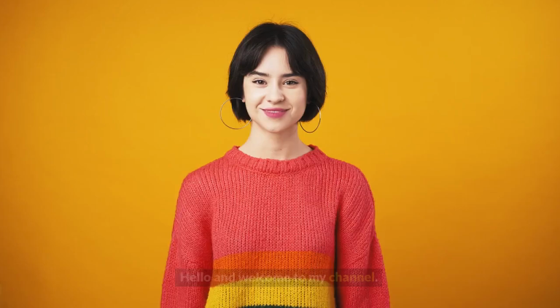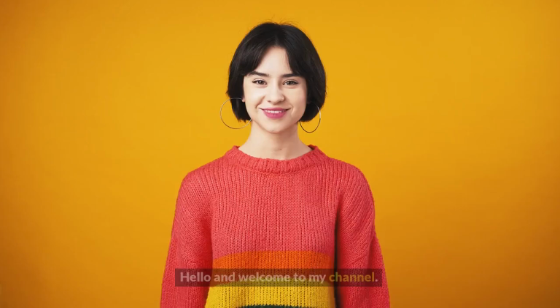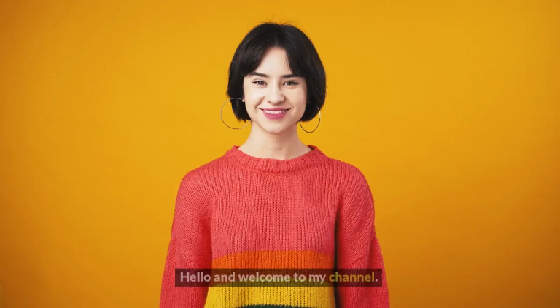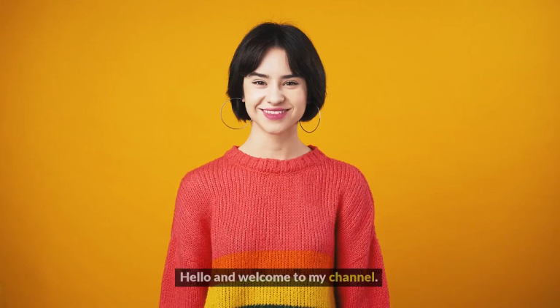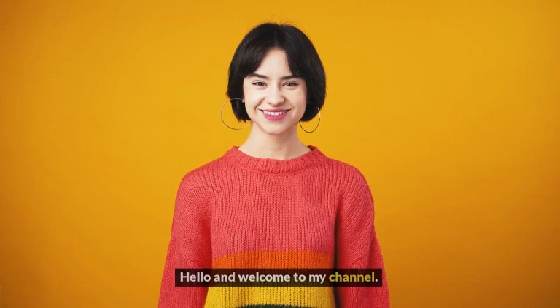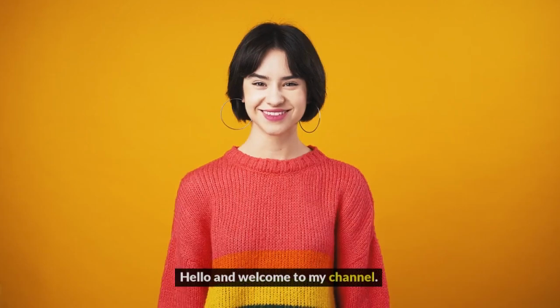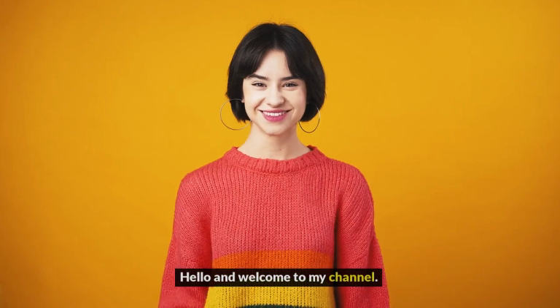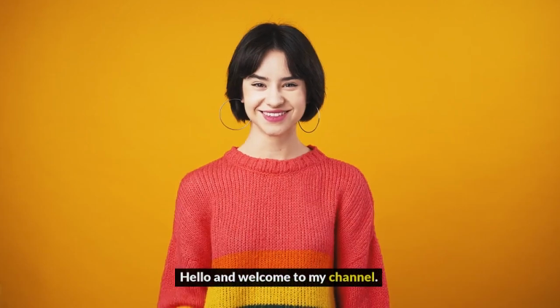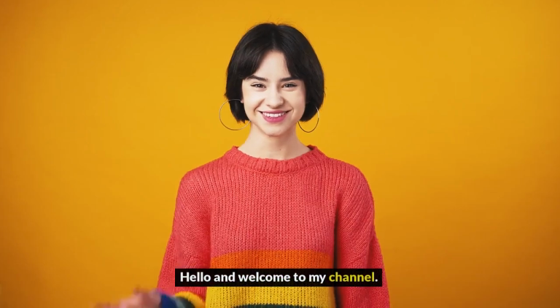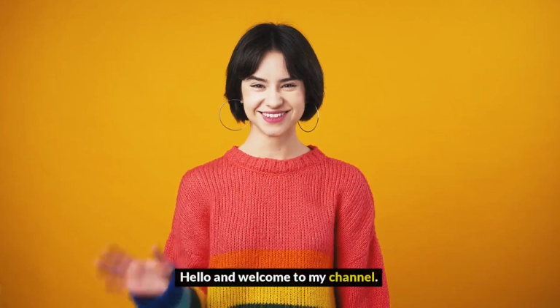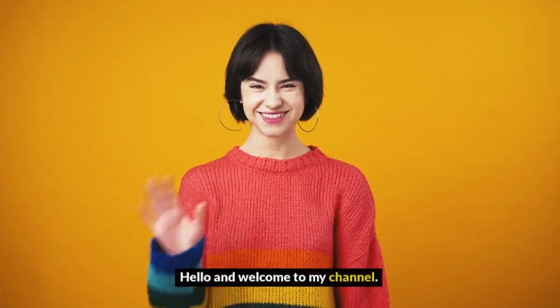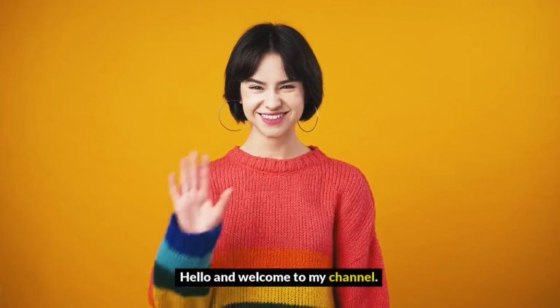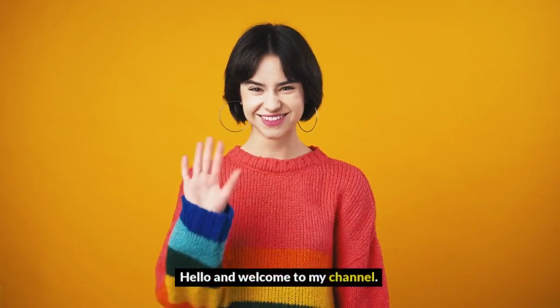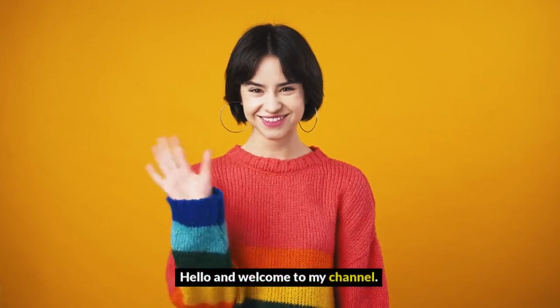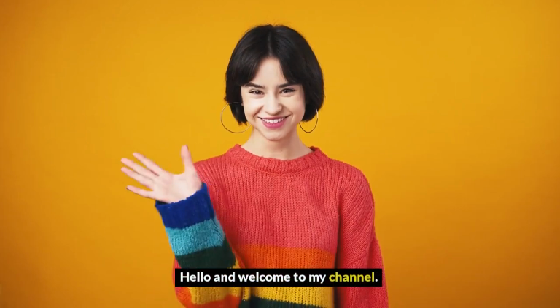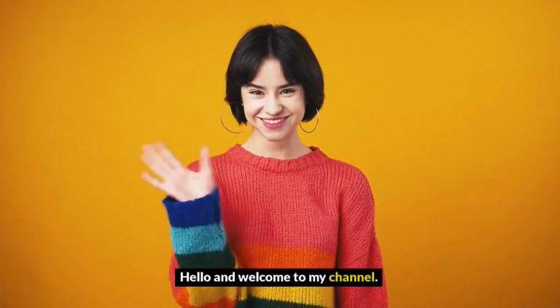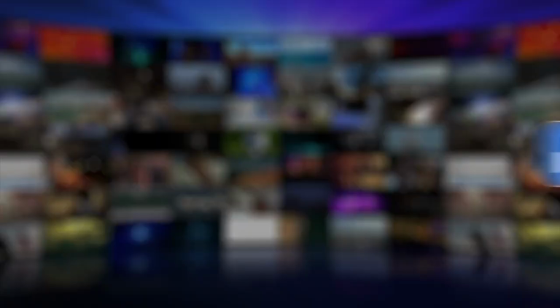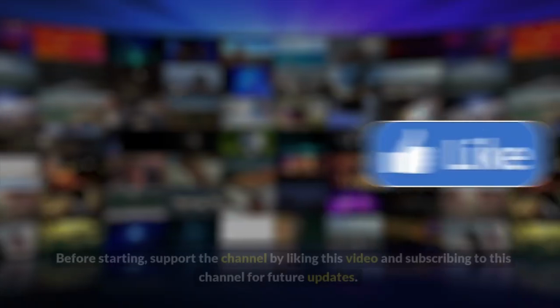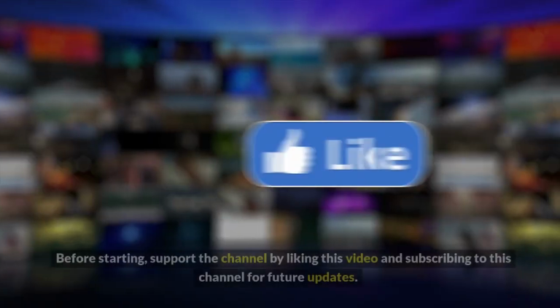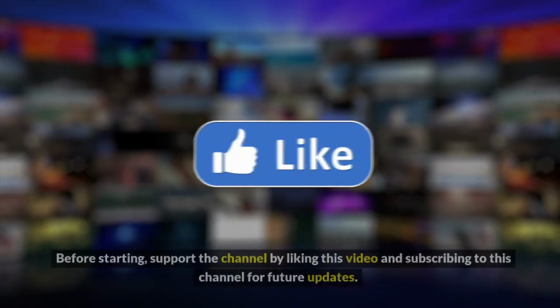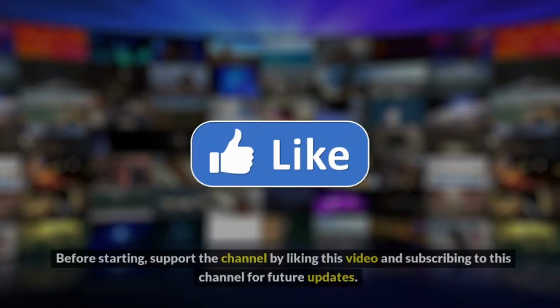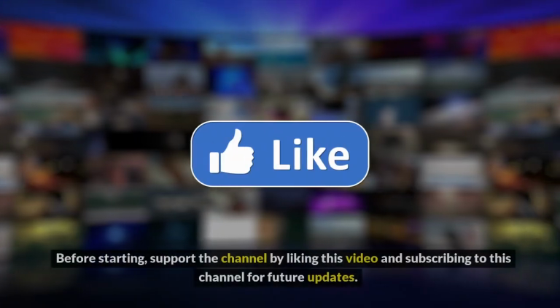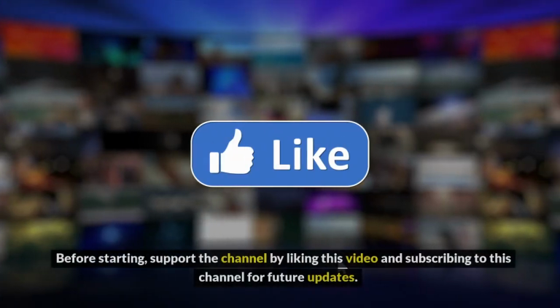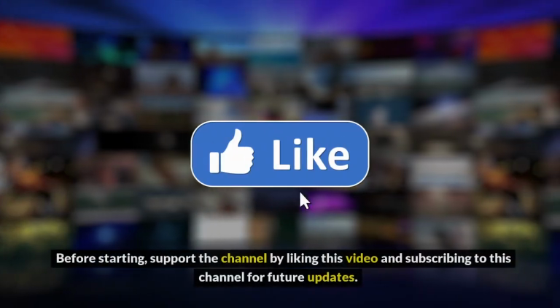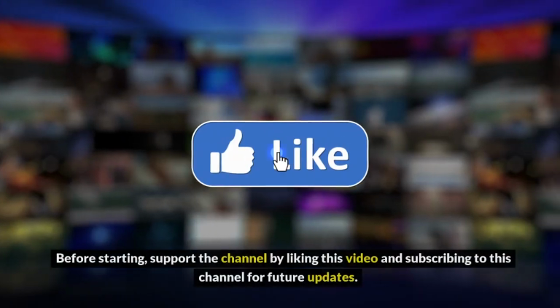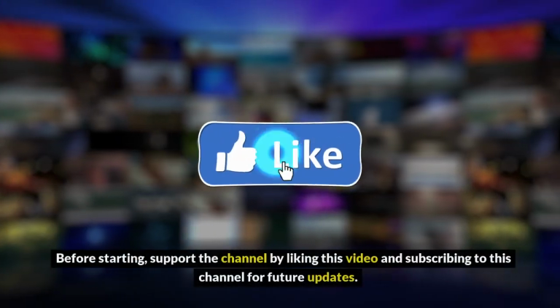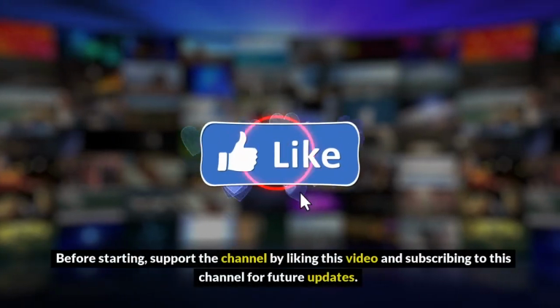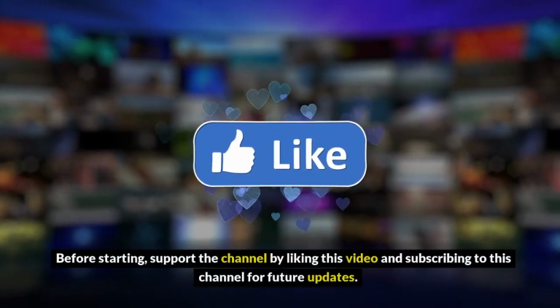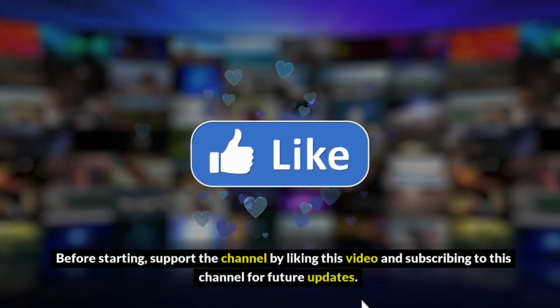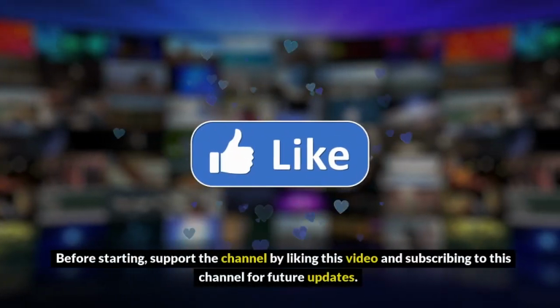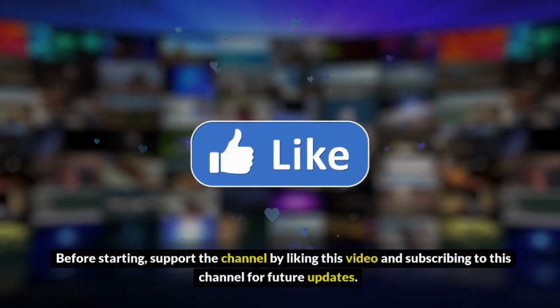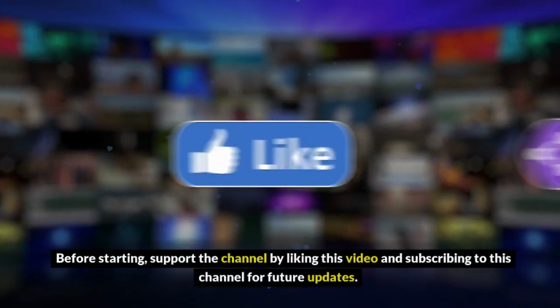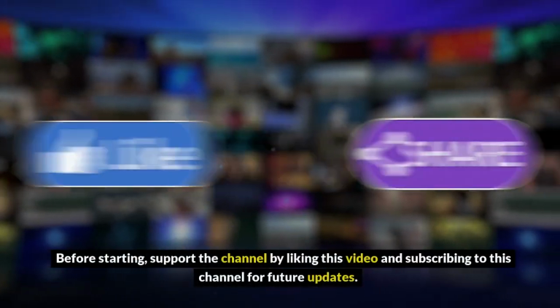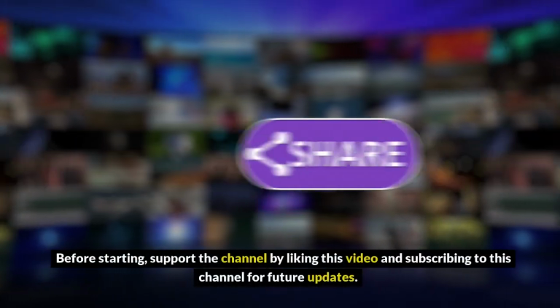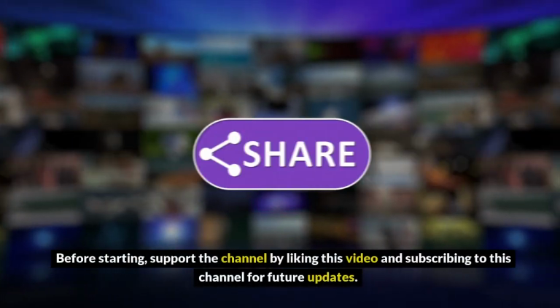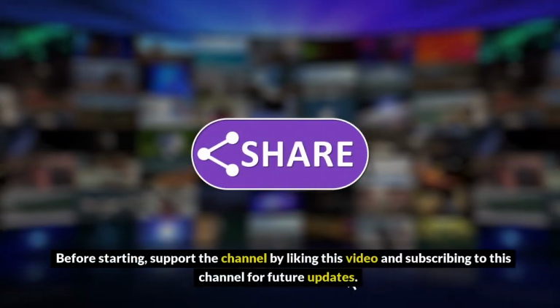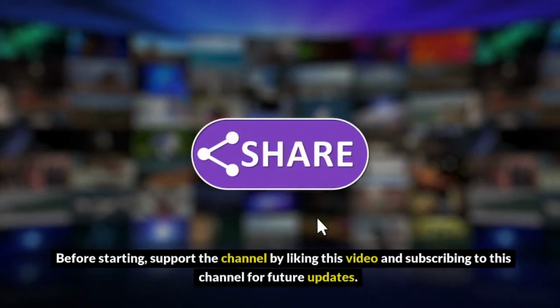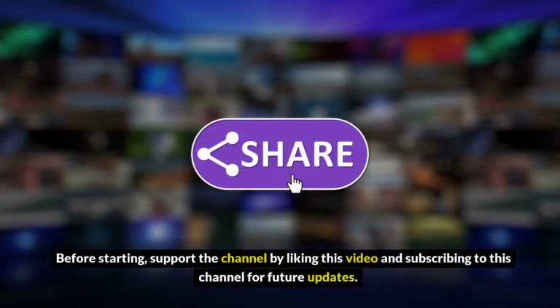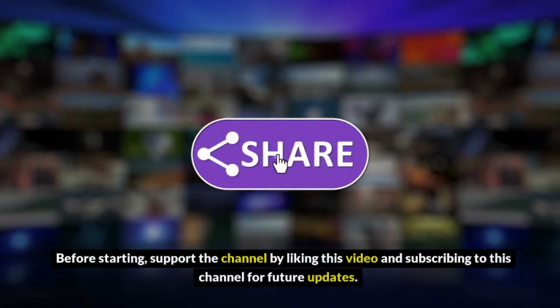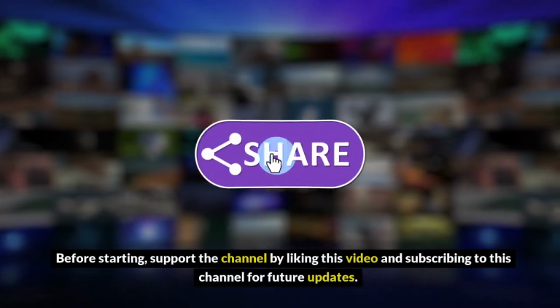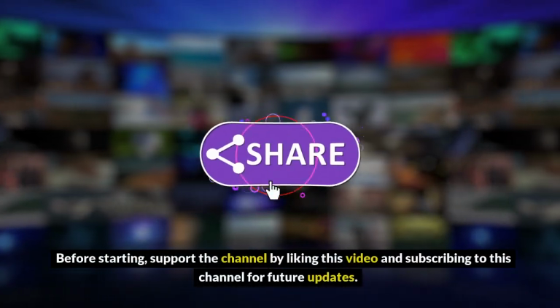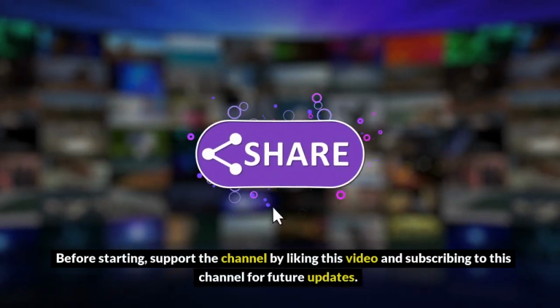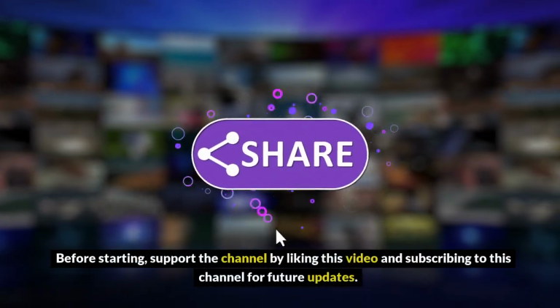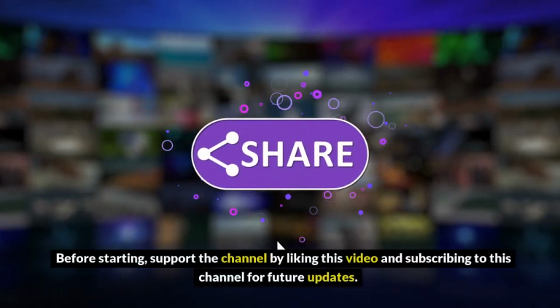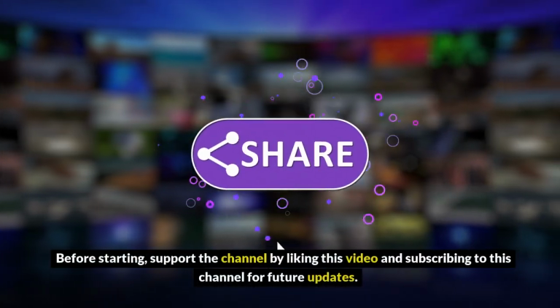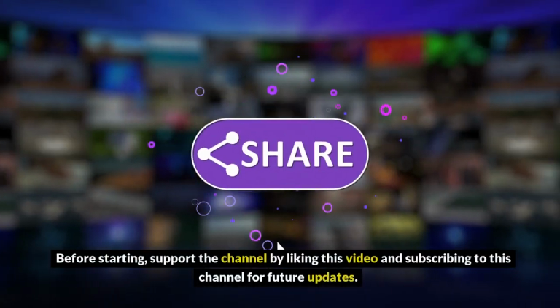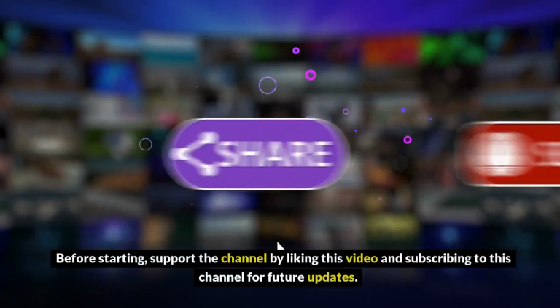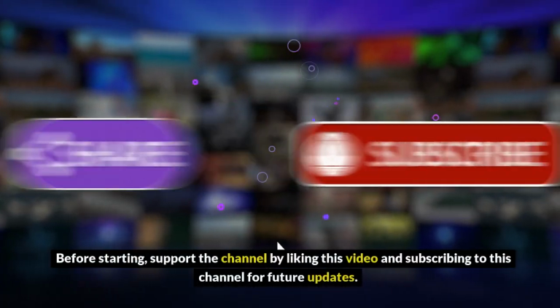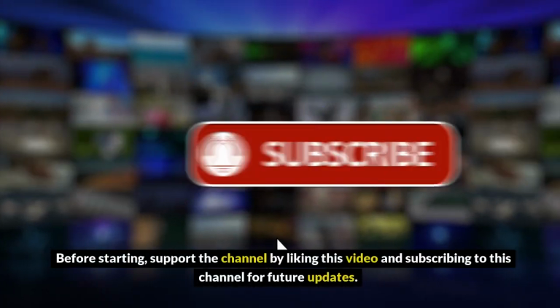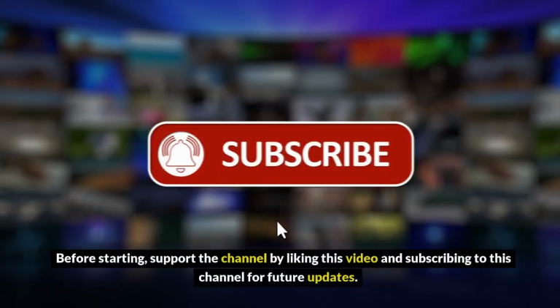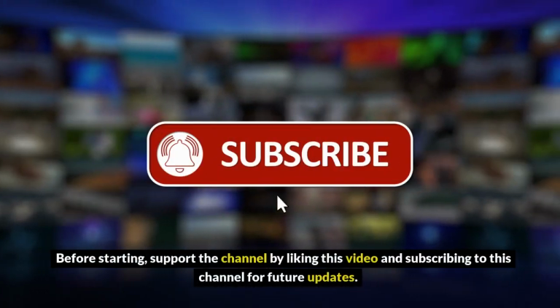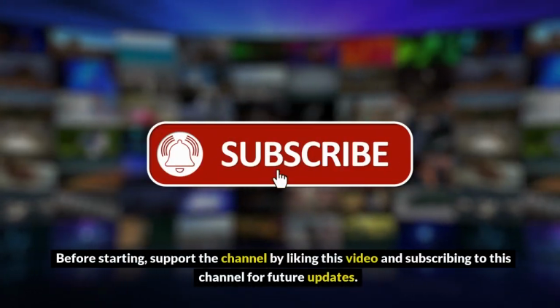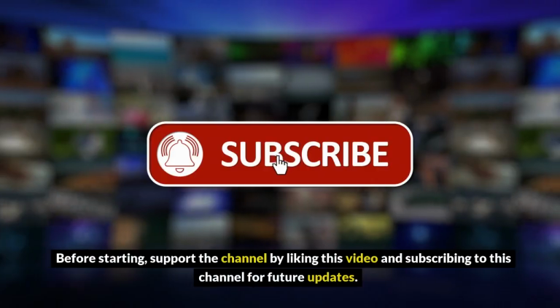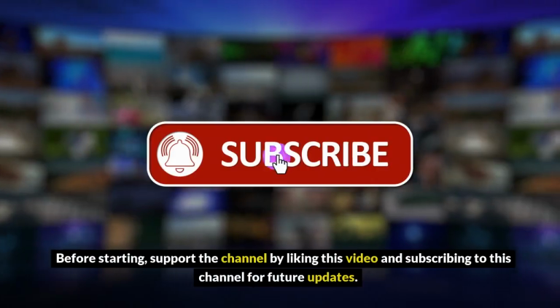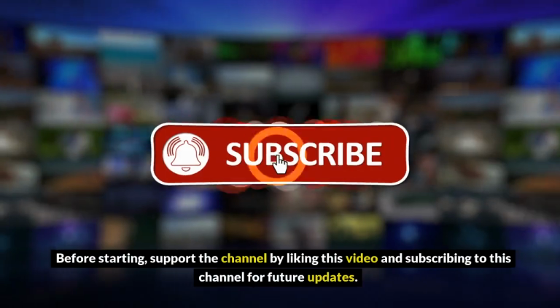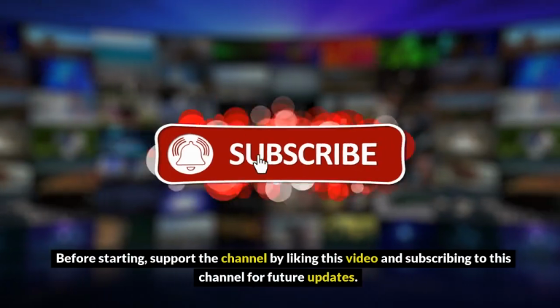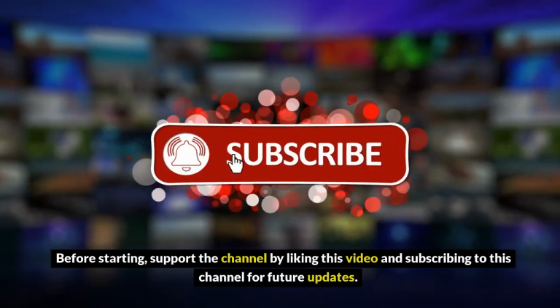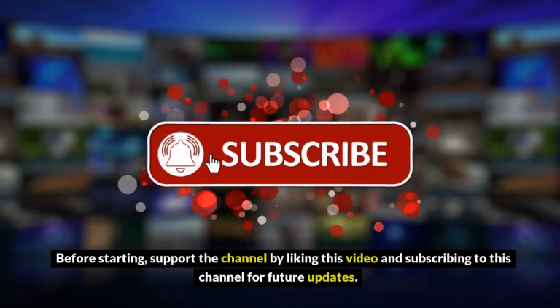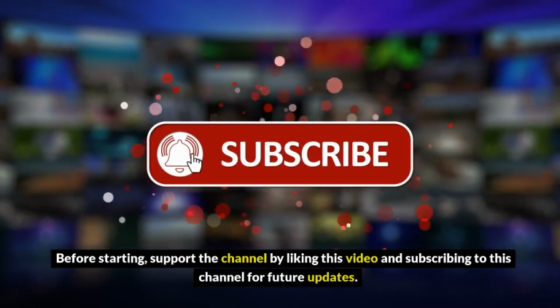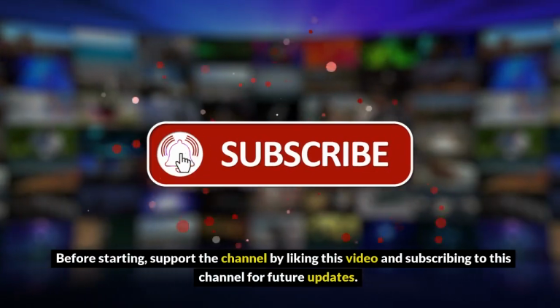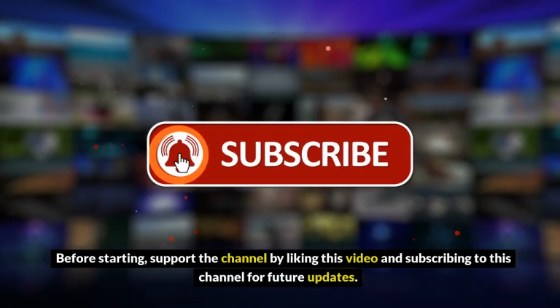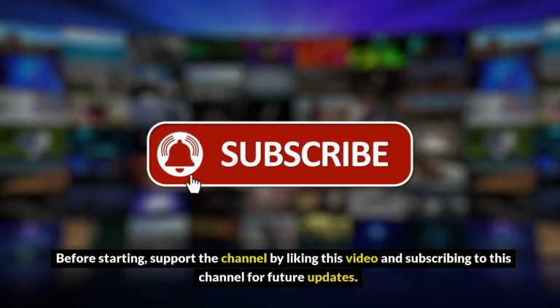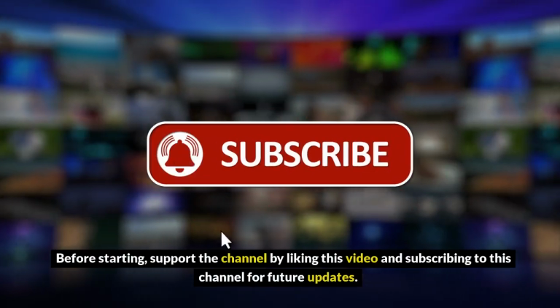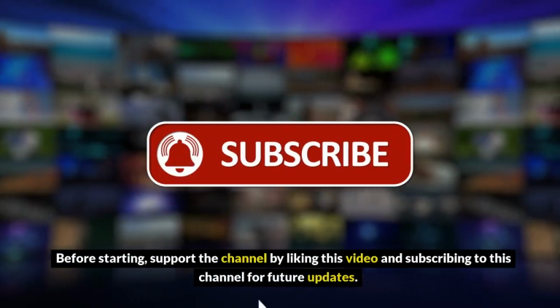Hello, and welcome to my channel. Before starting, support the channel by liking this video and subscribing for future updates.